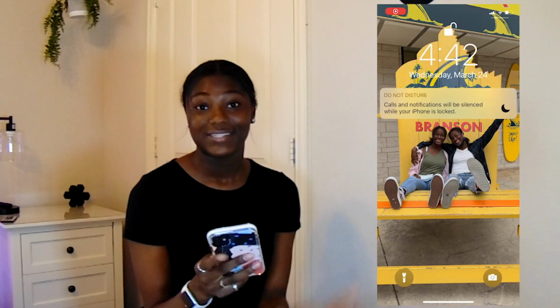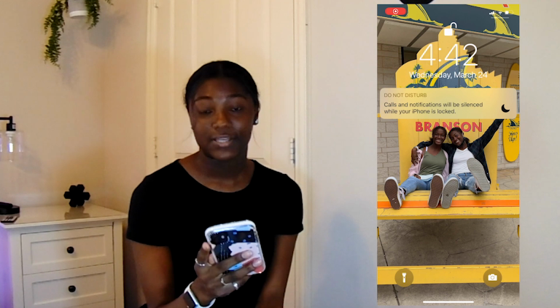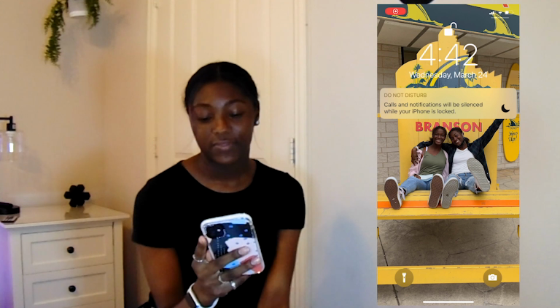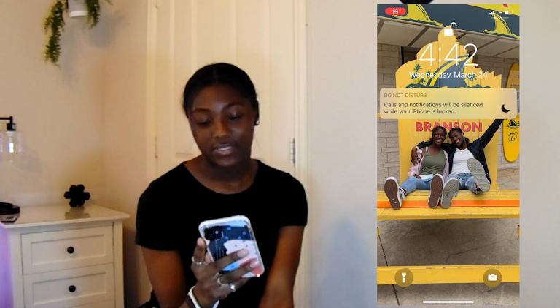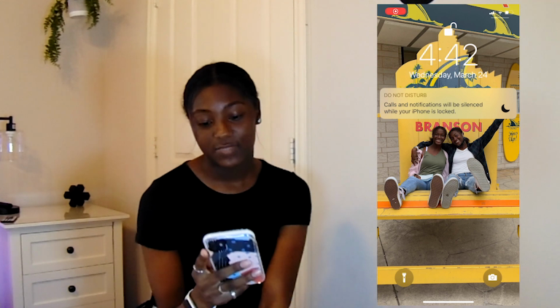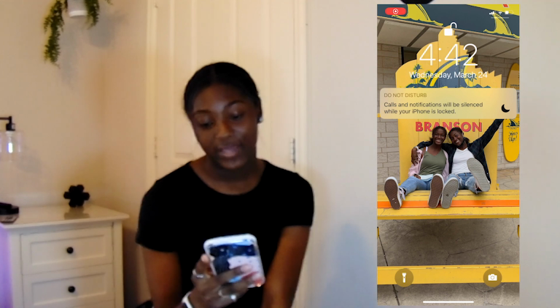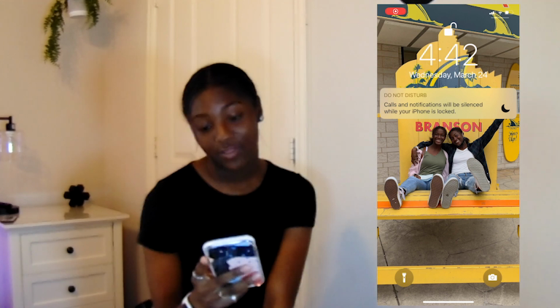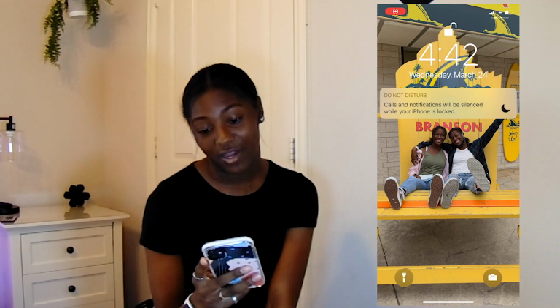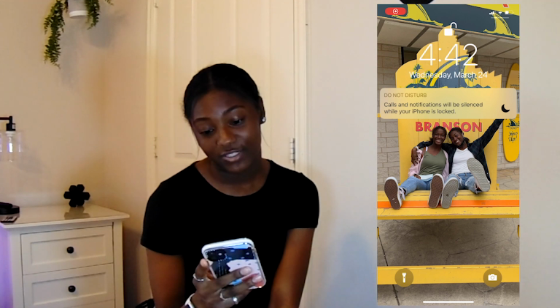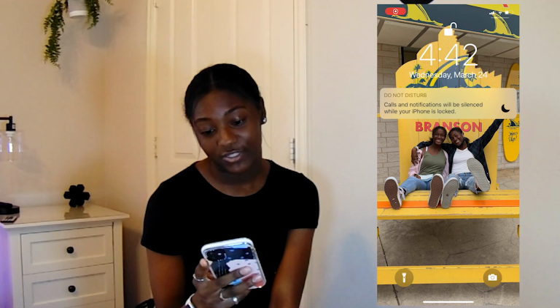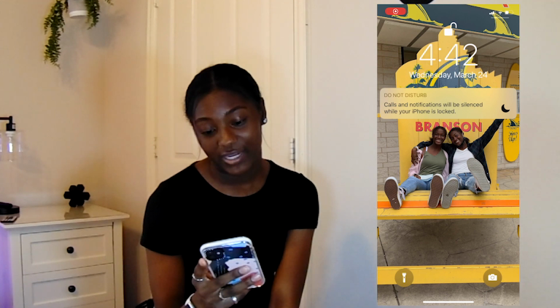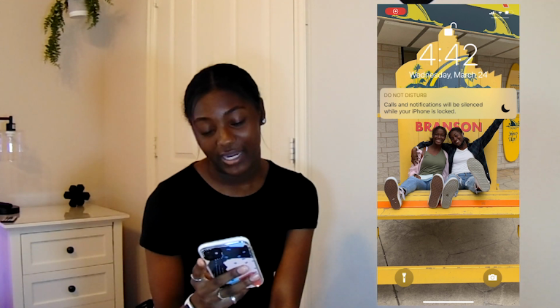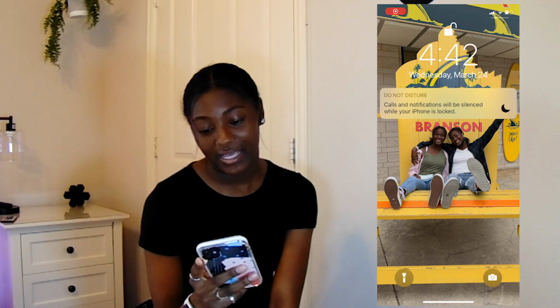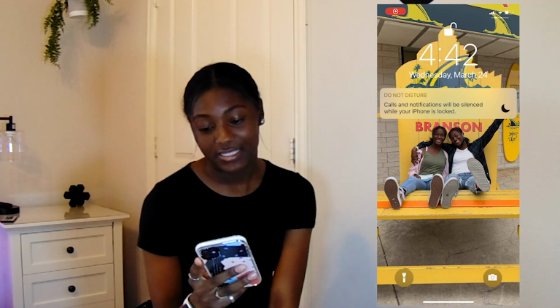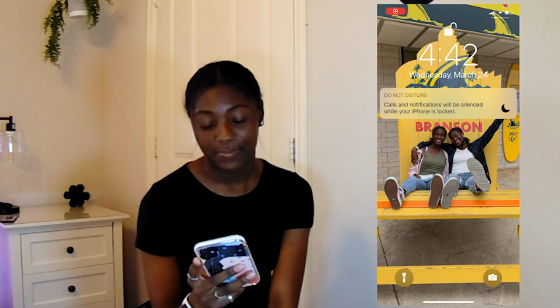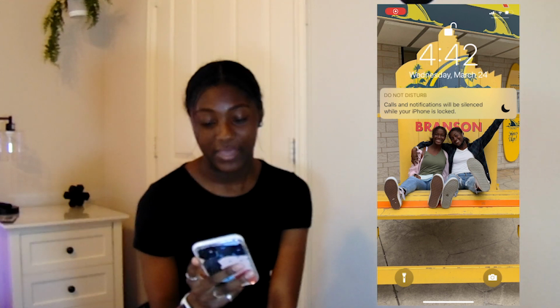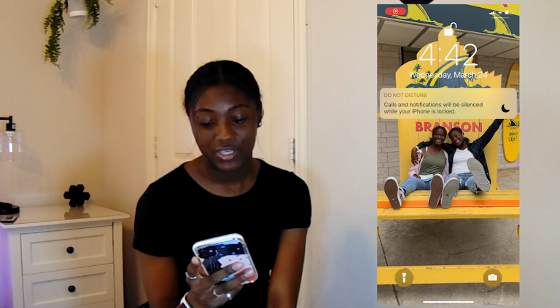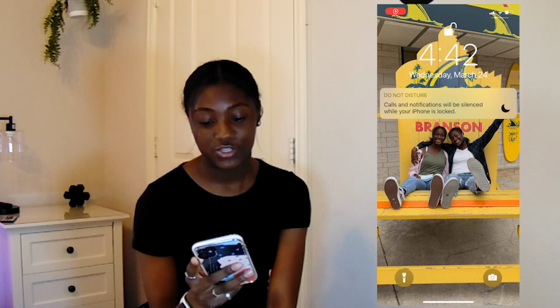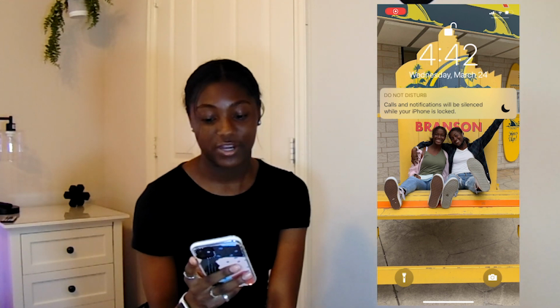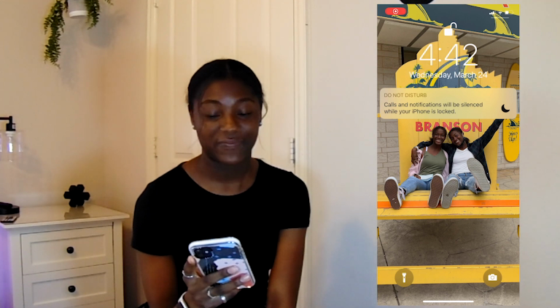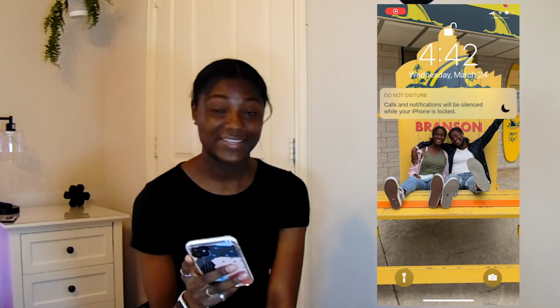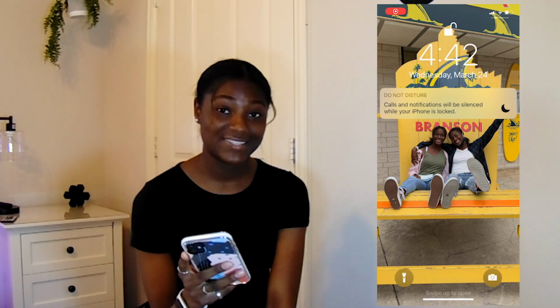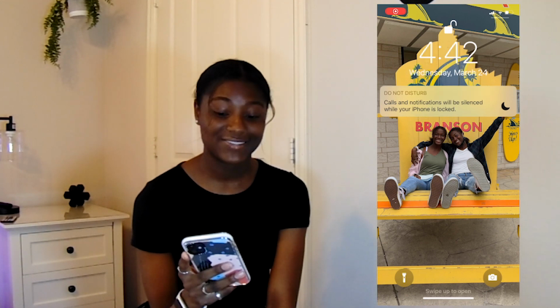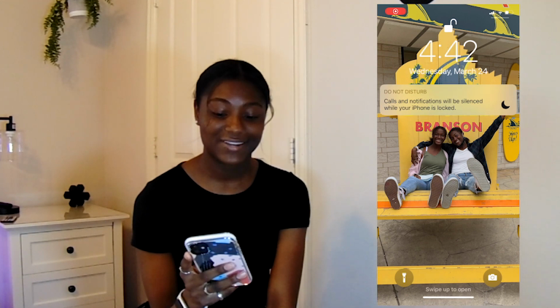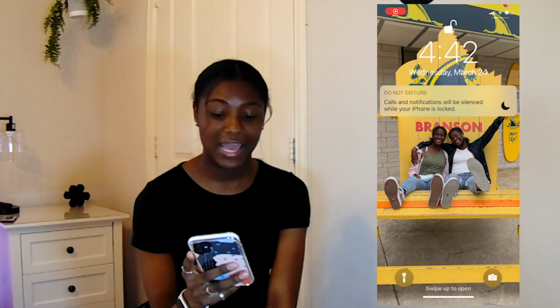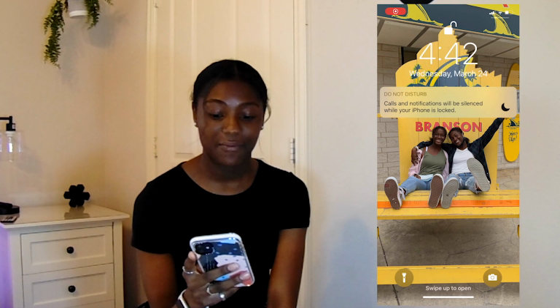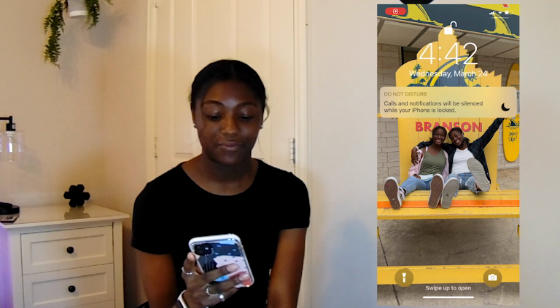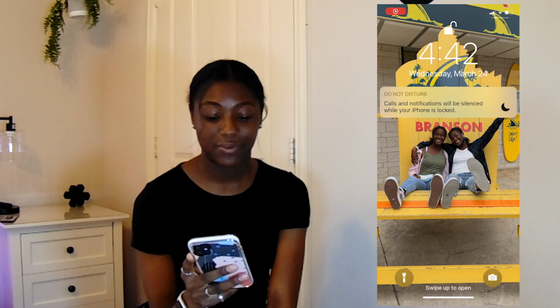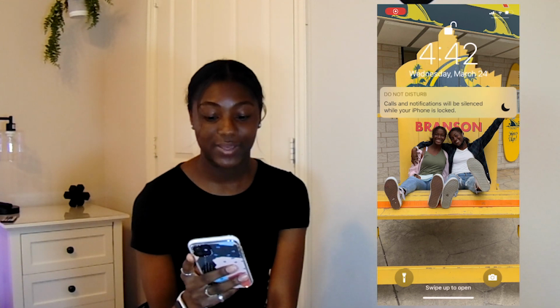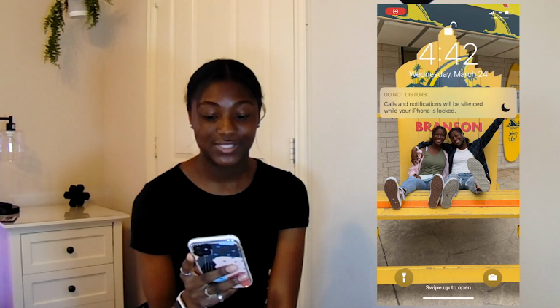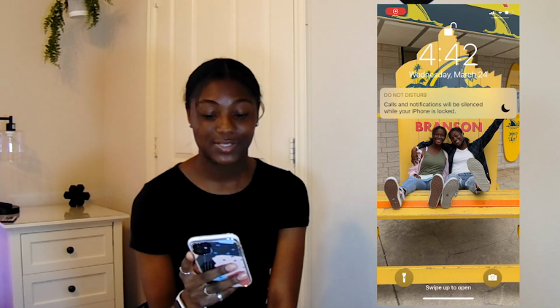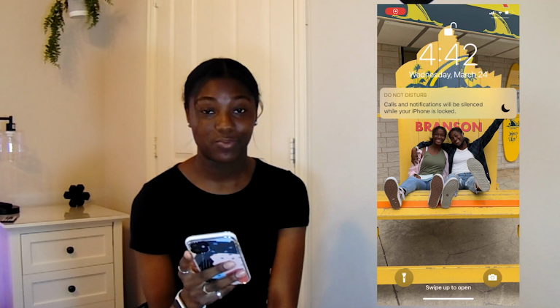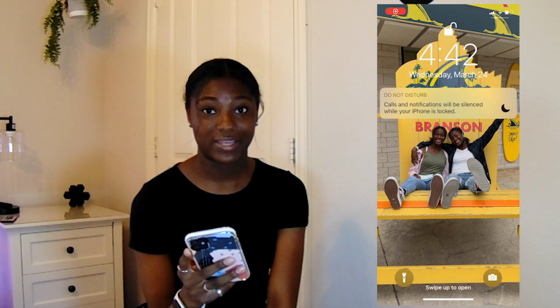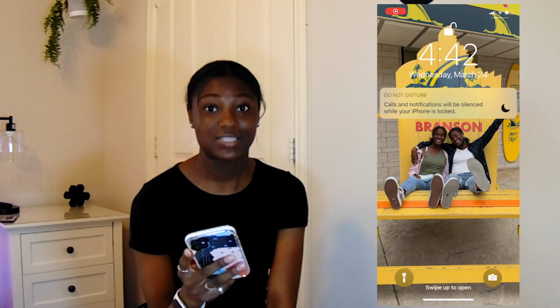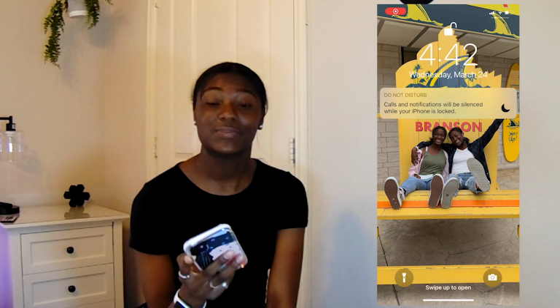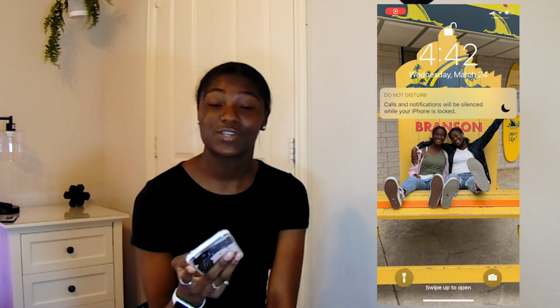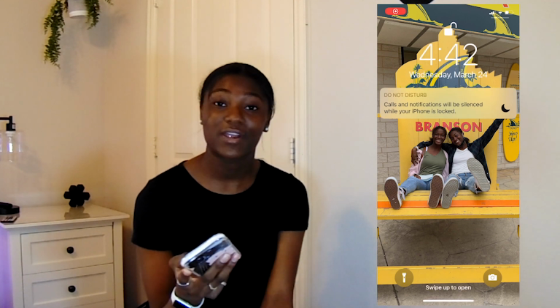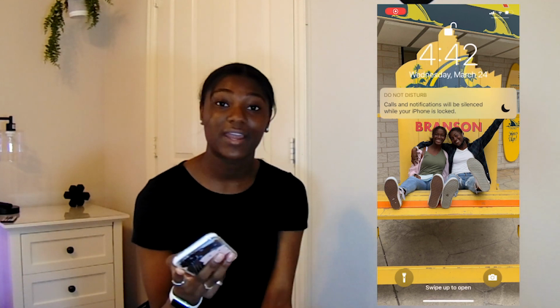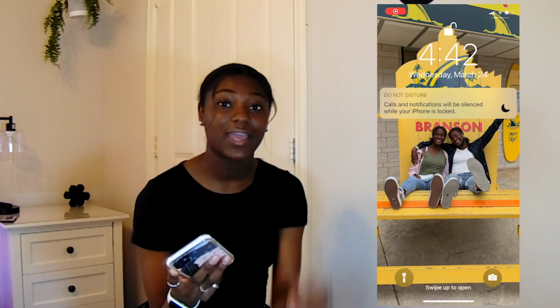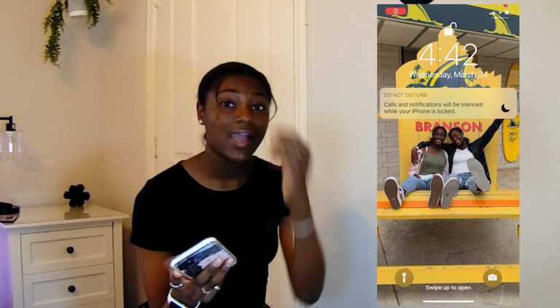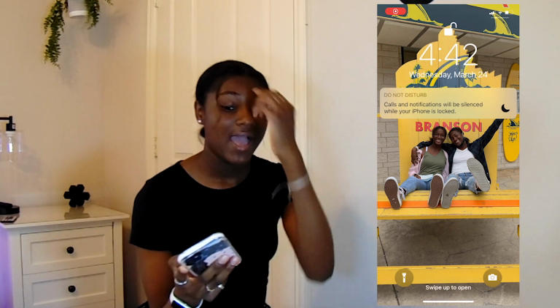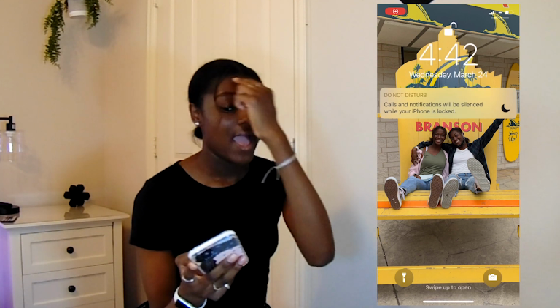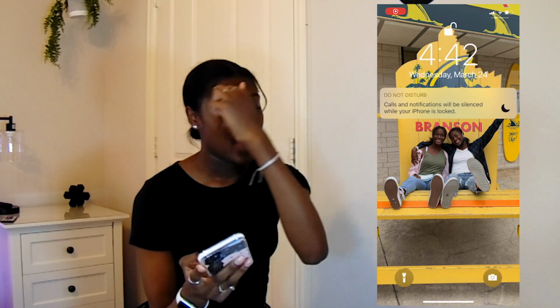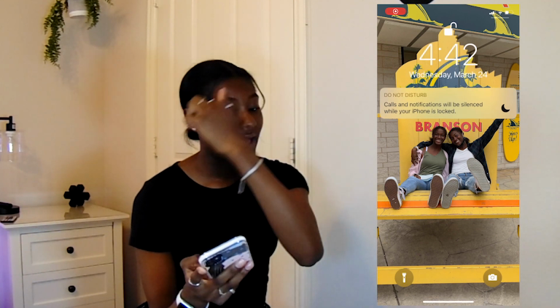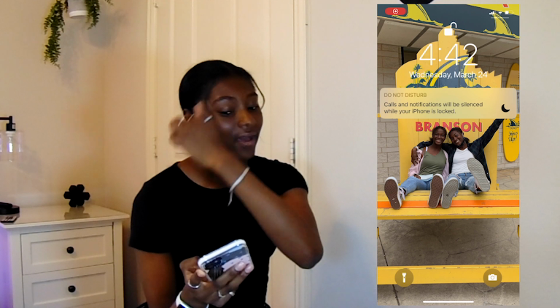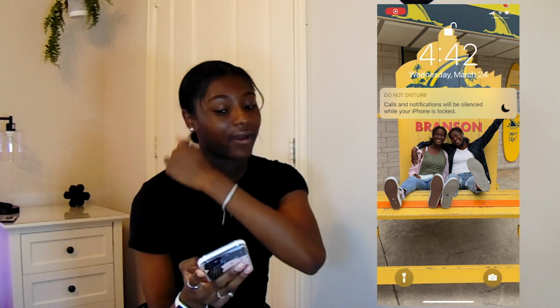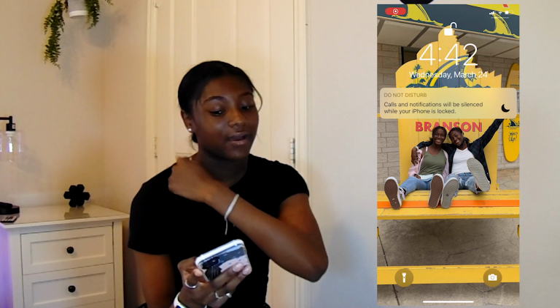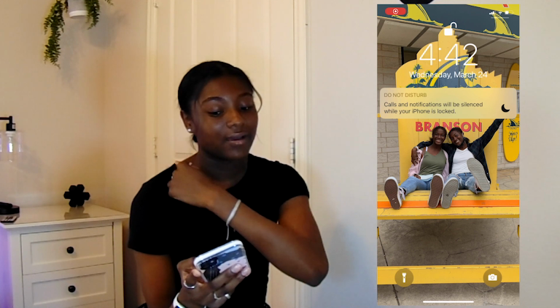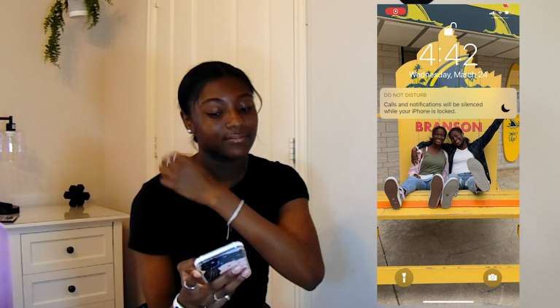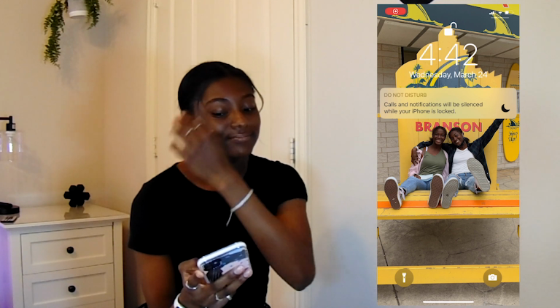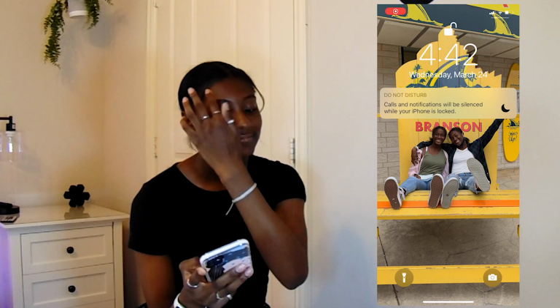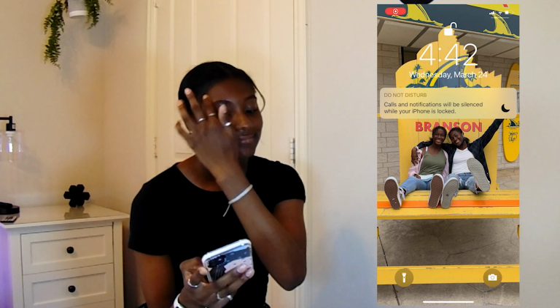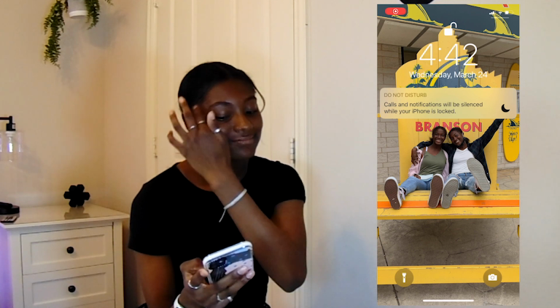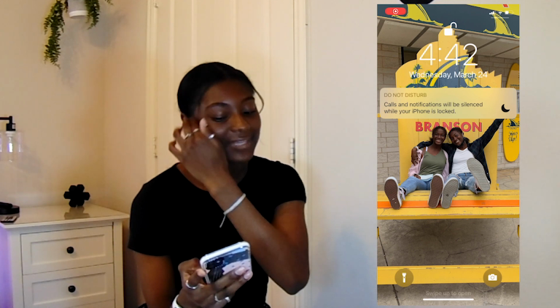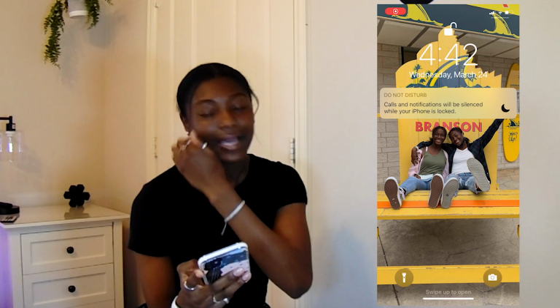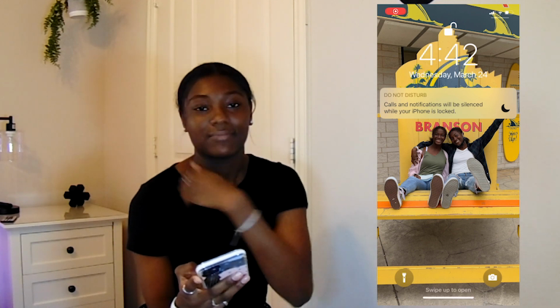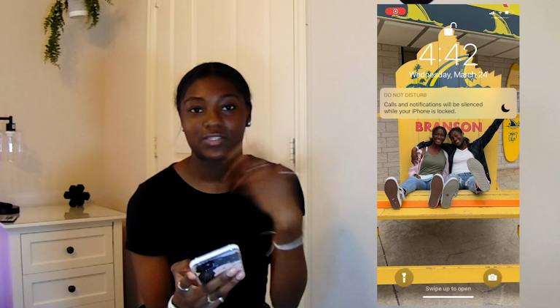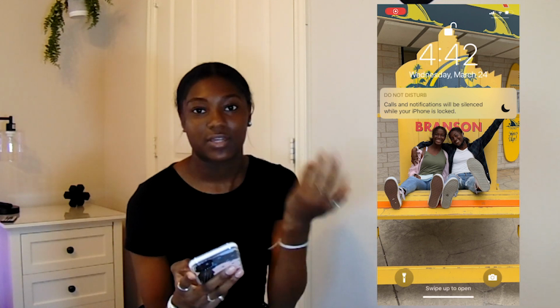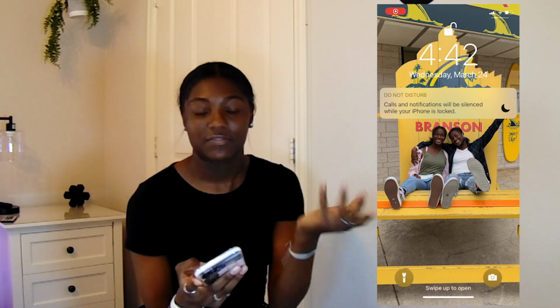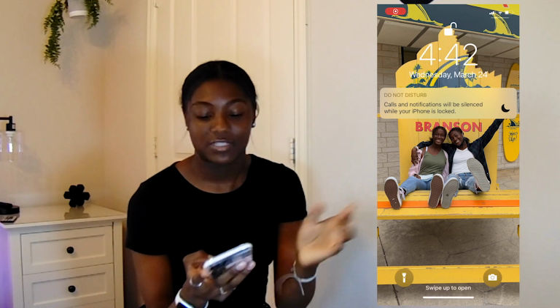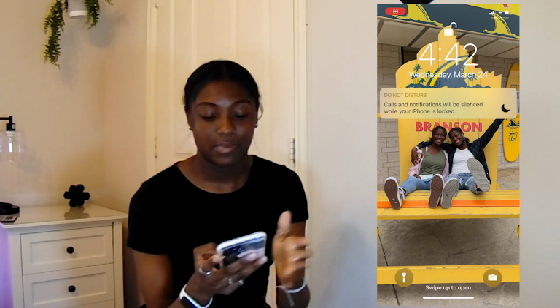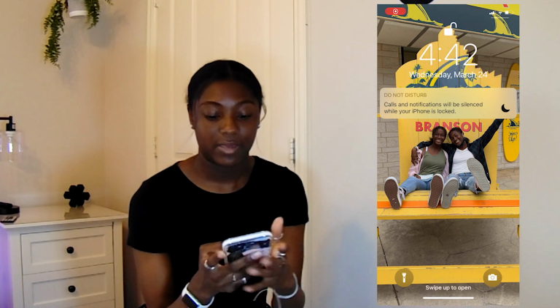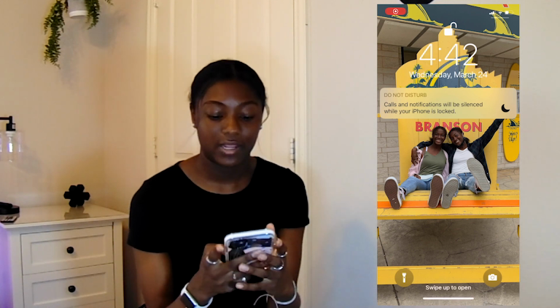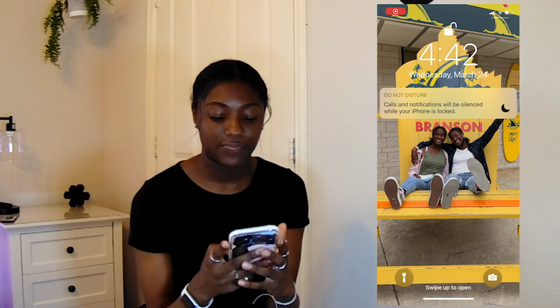So this is my lock screen. It's a picture of my sister and I when we went to Branson, Missouri. Yeah, that's all I have to say about it.